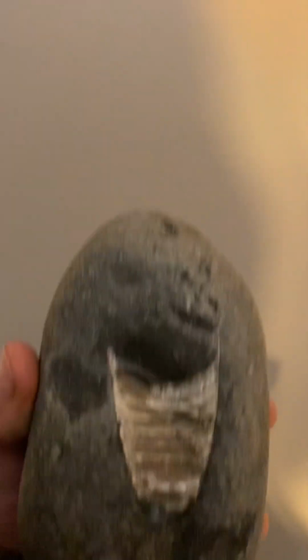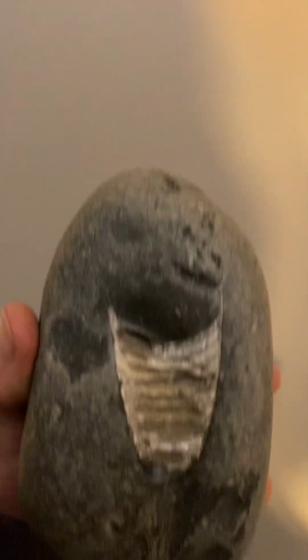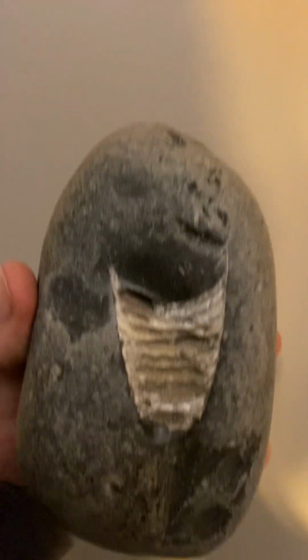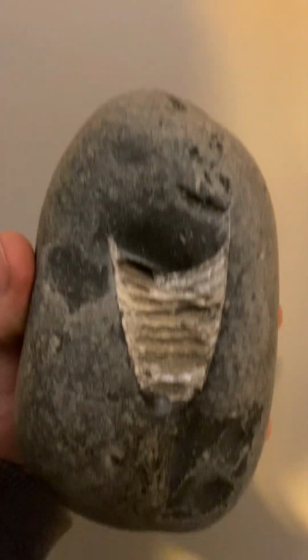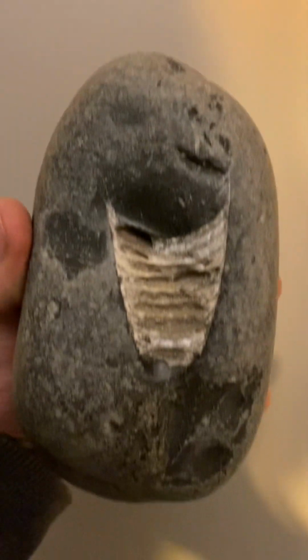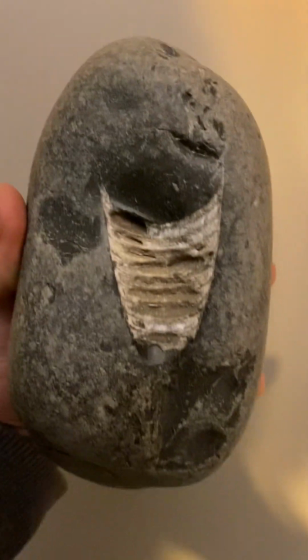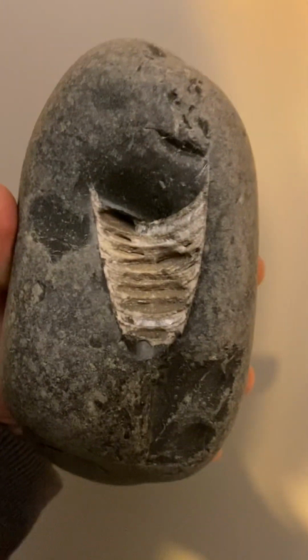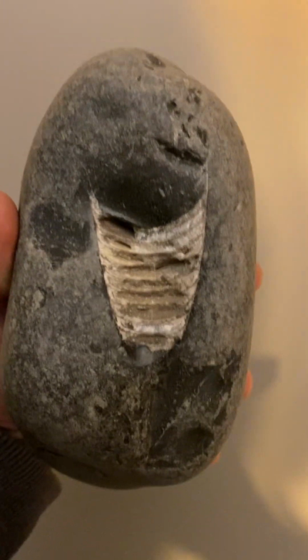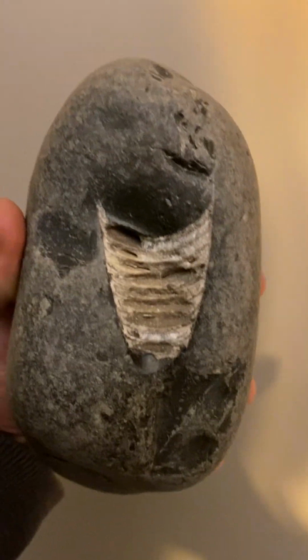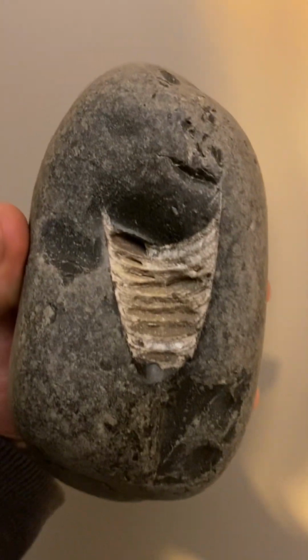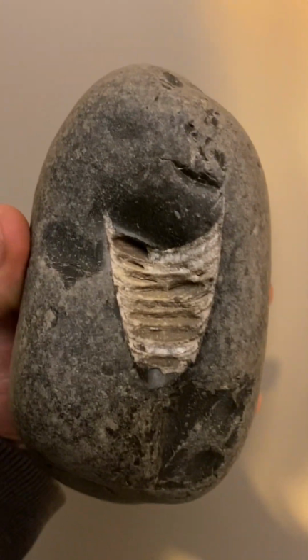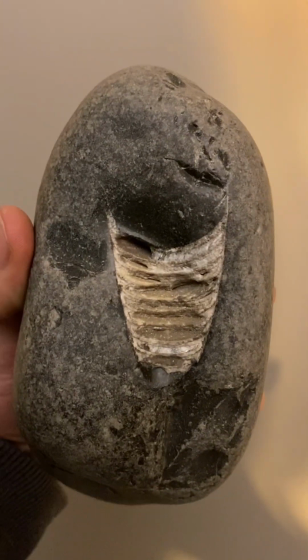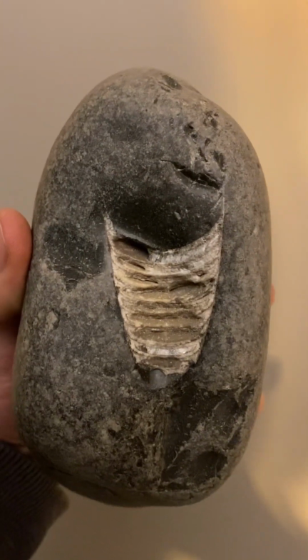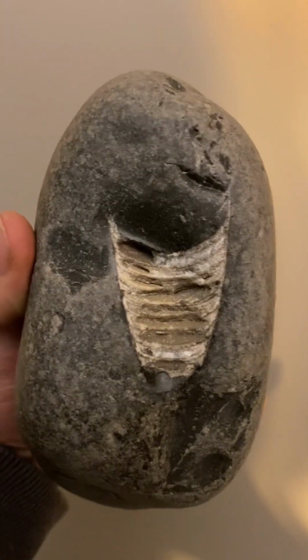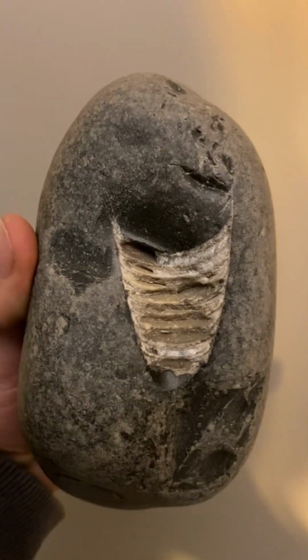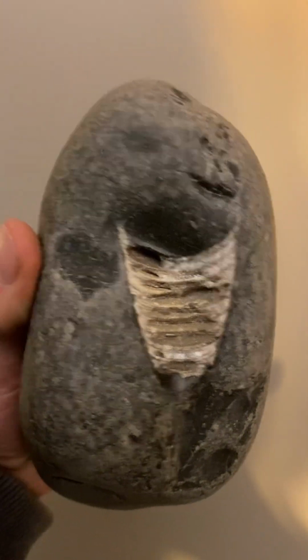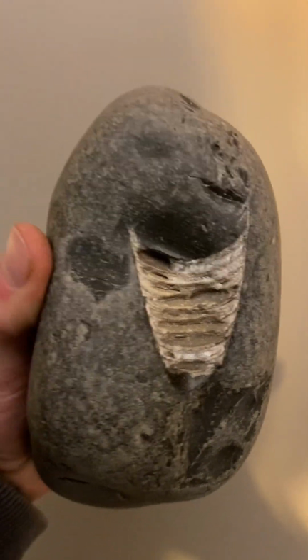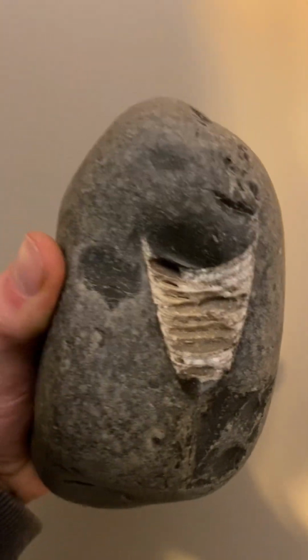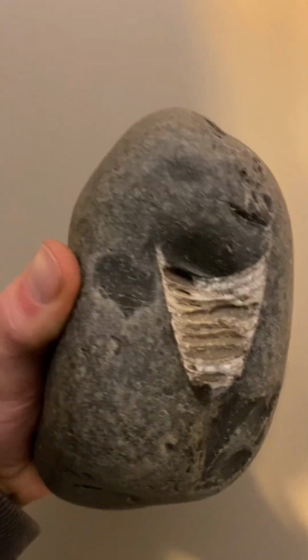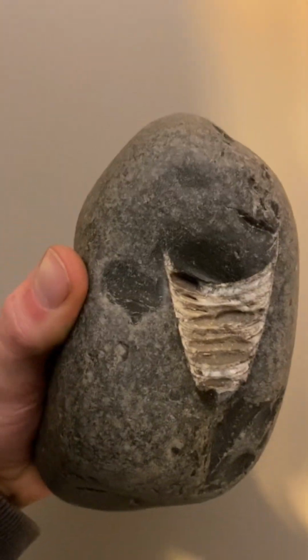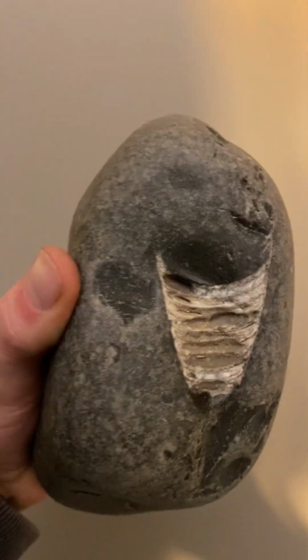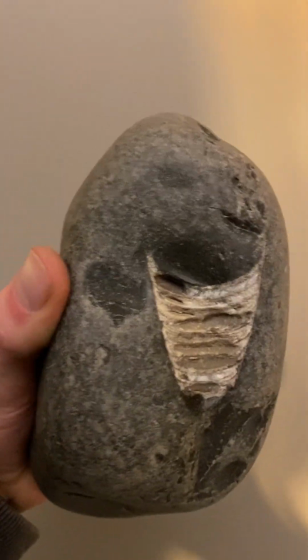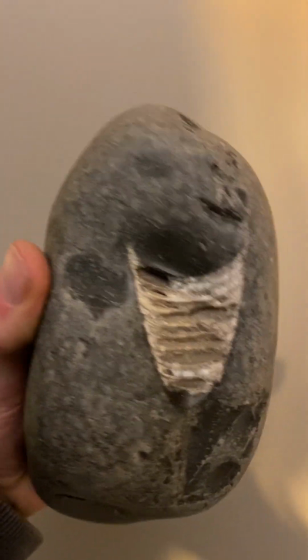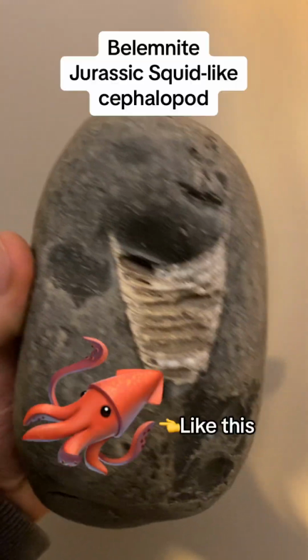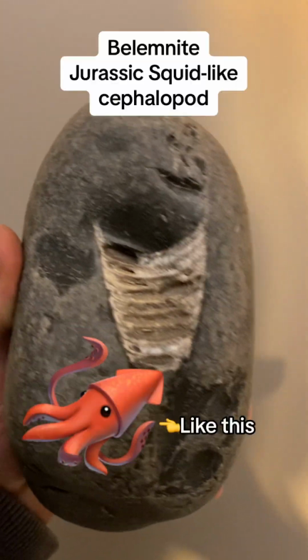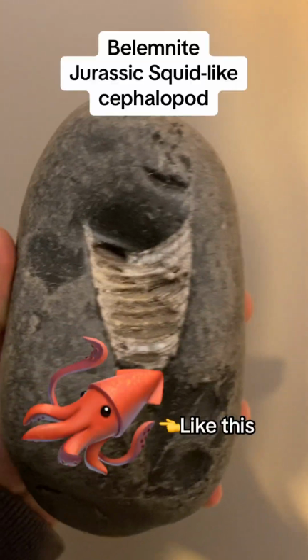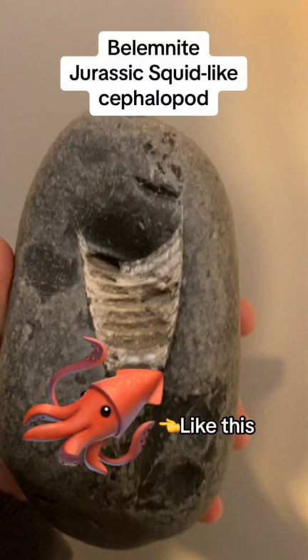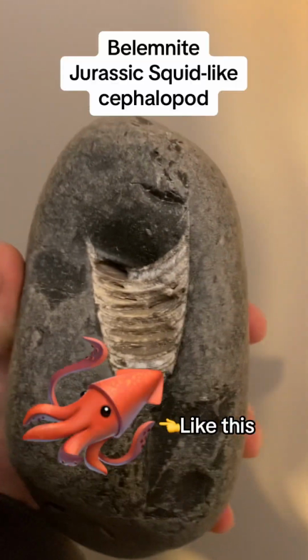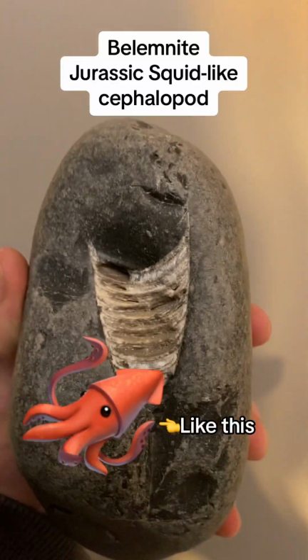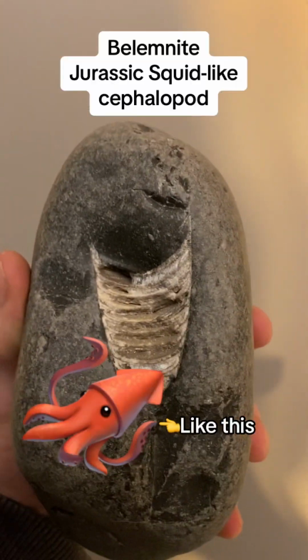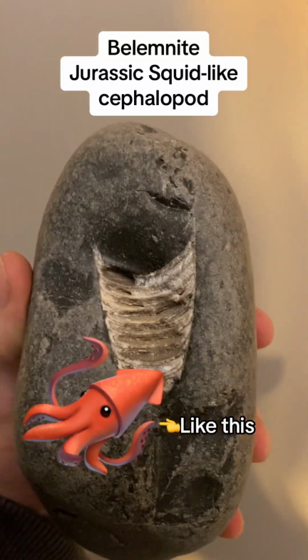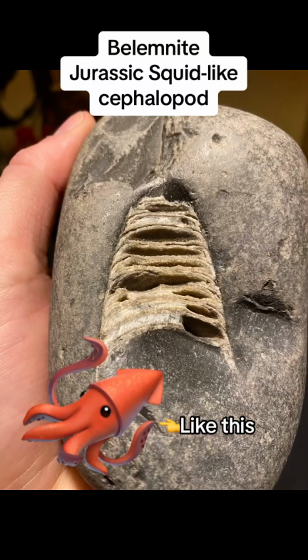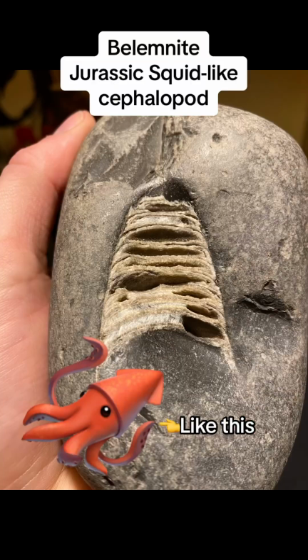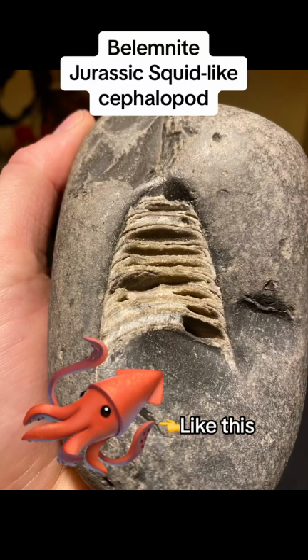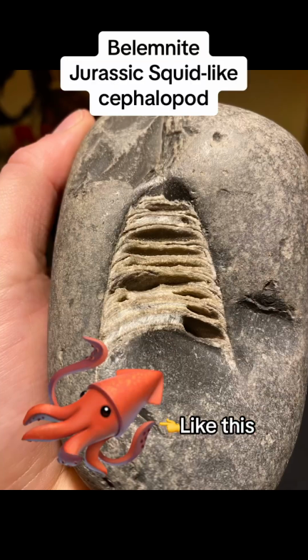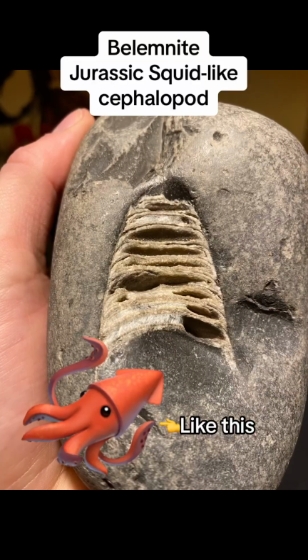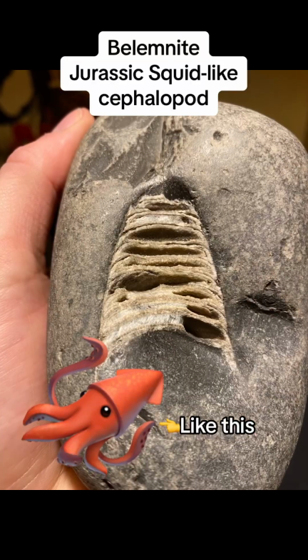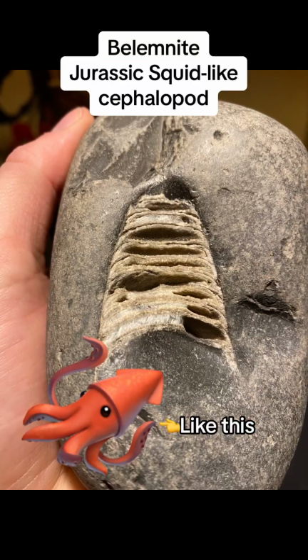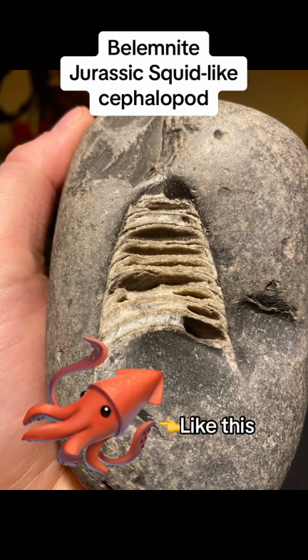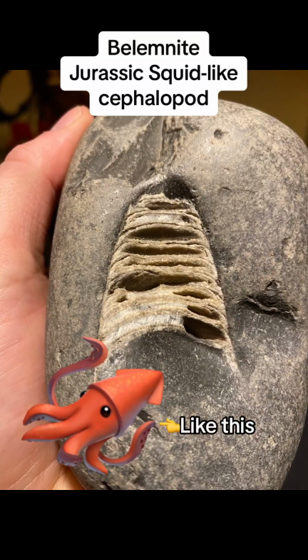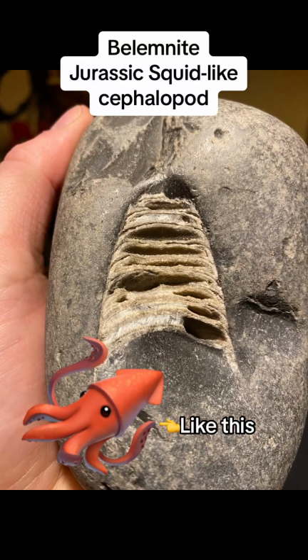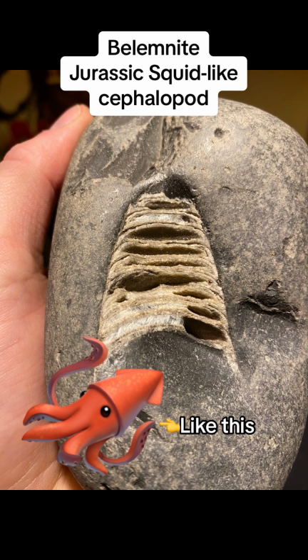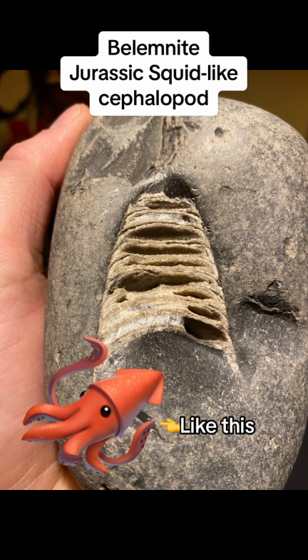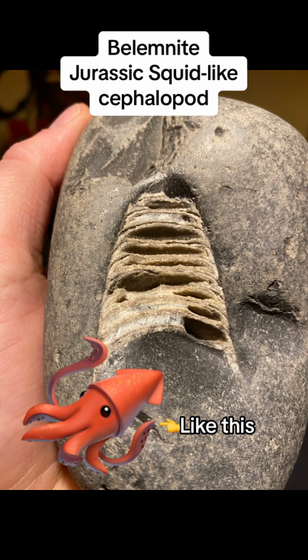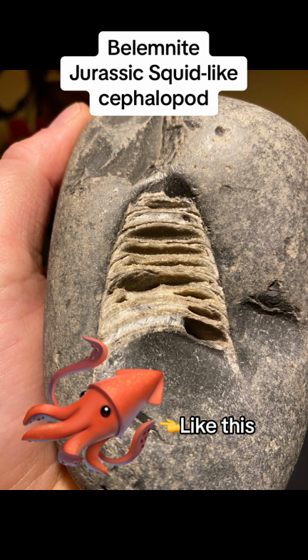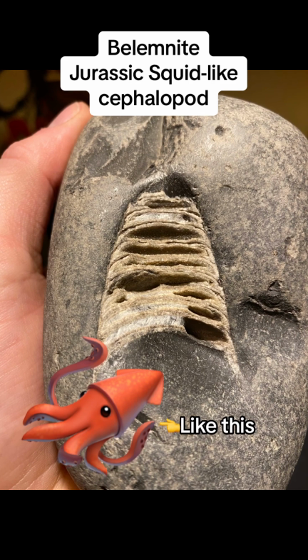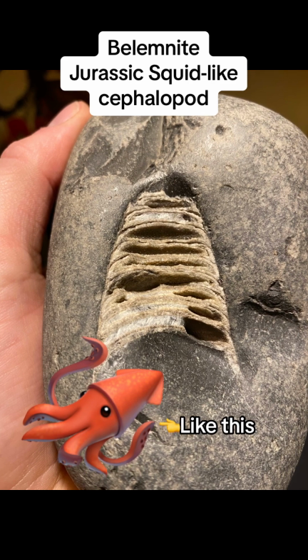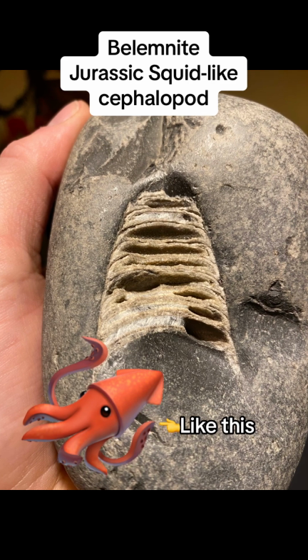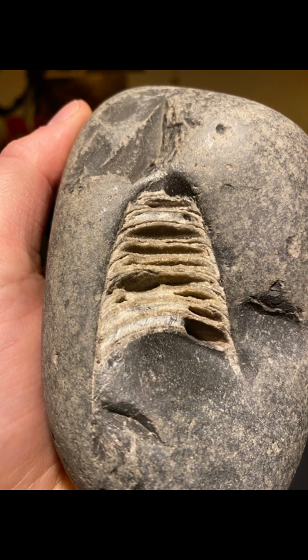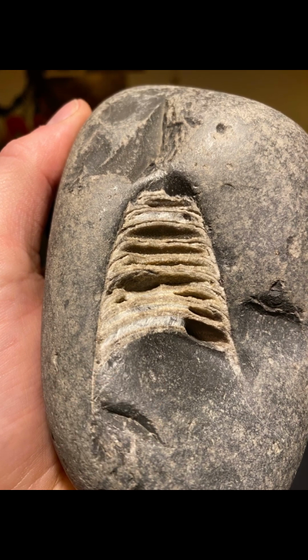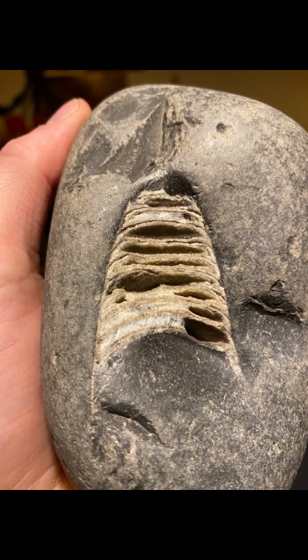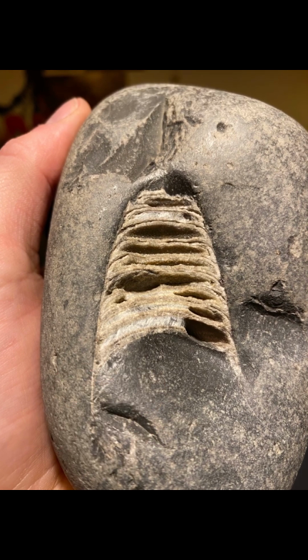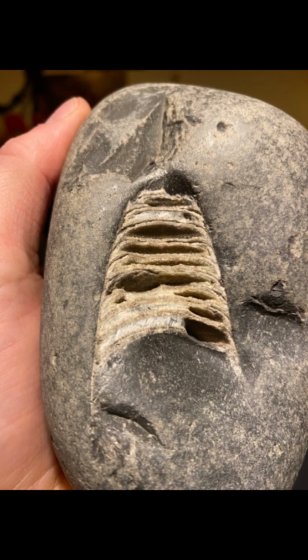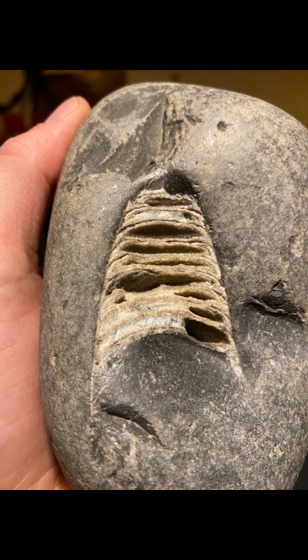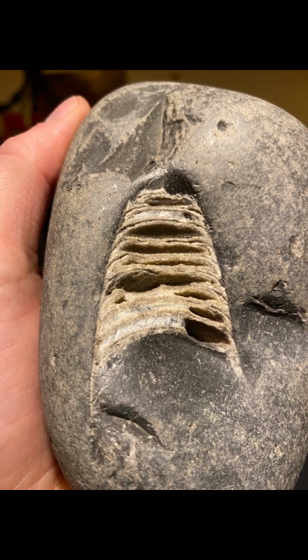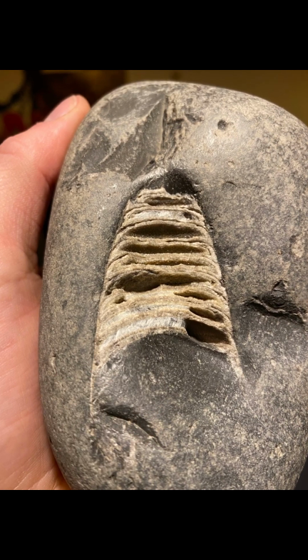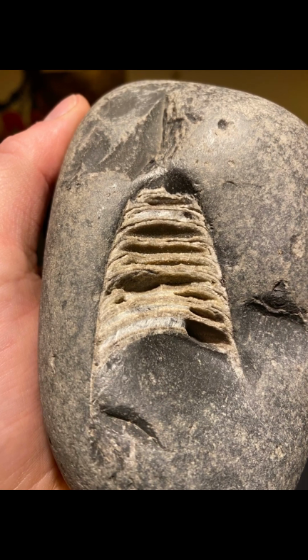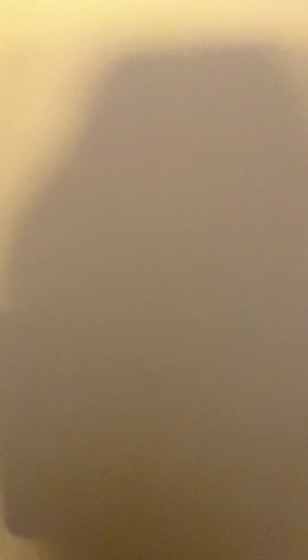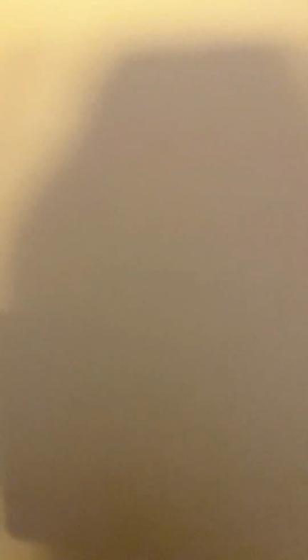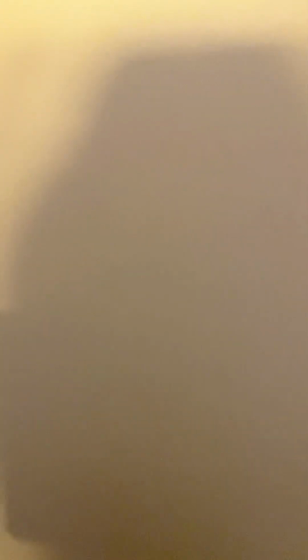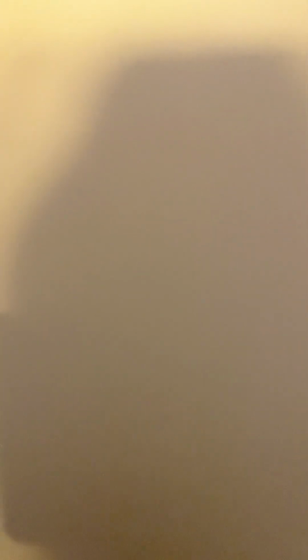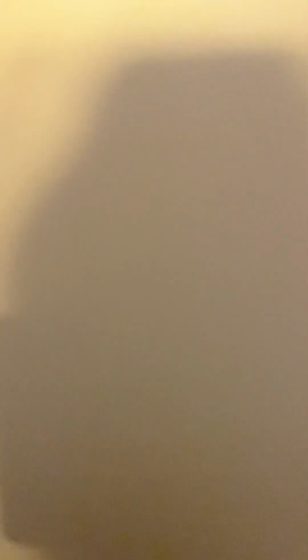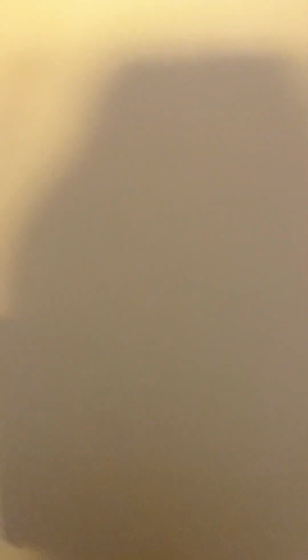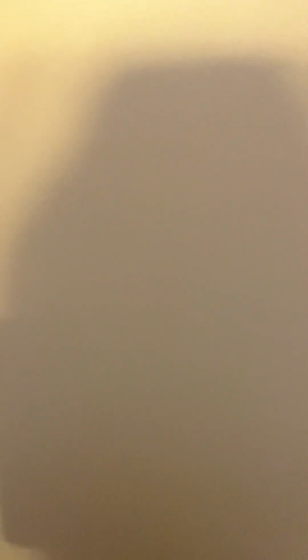Up next we've got this piece of belemnite that I actually found up at Sand's End. Beautiful, beautiful piece. Got to get that polished up properly.